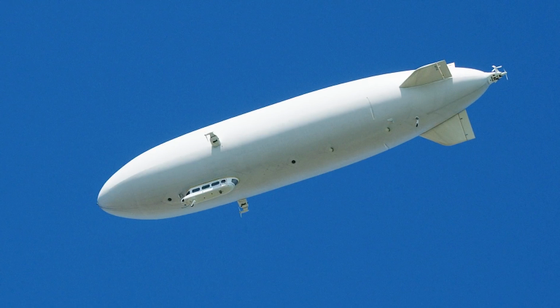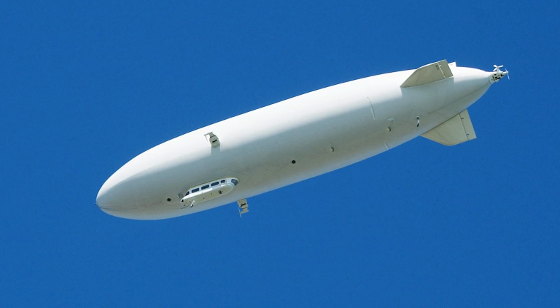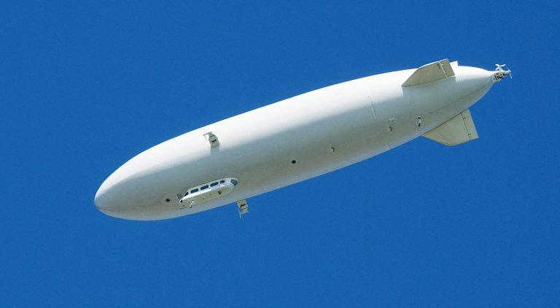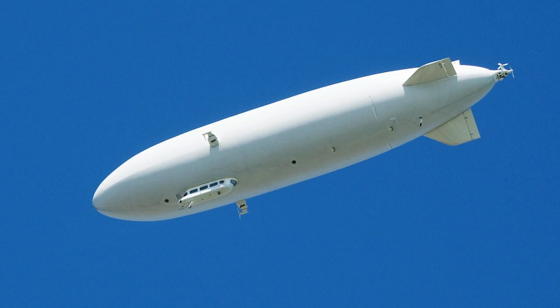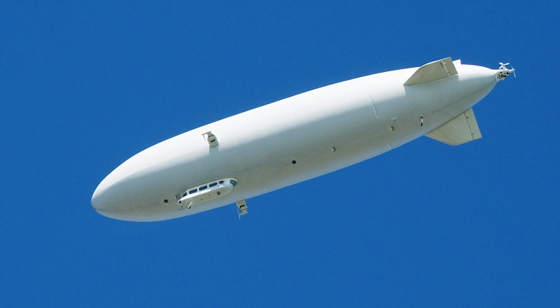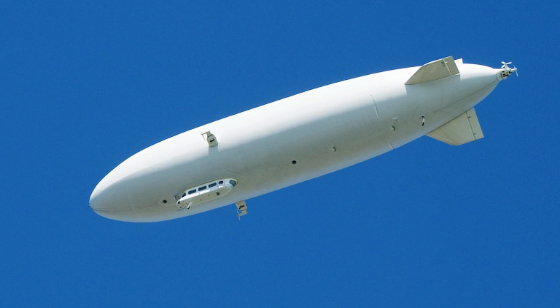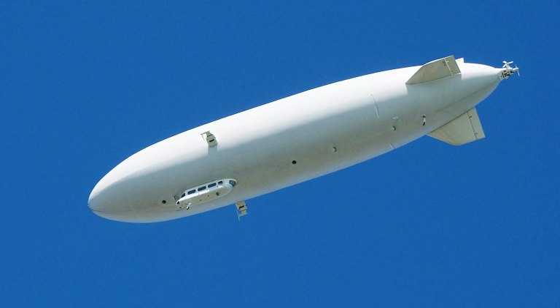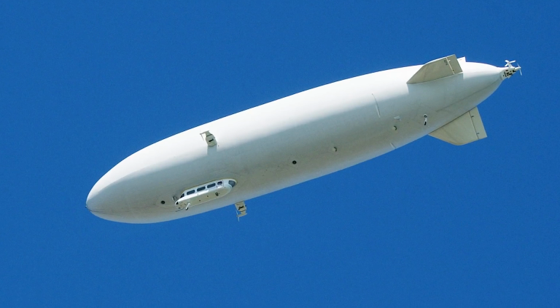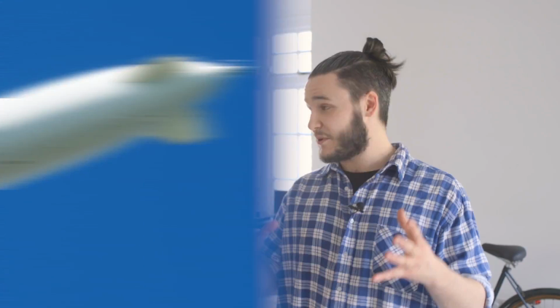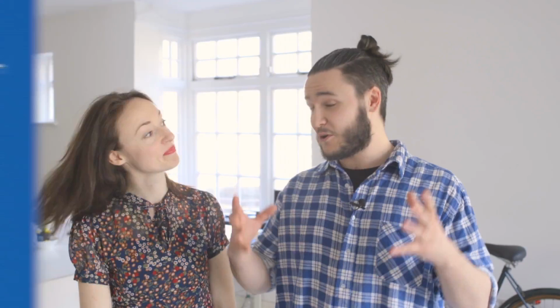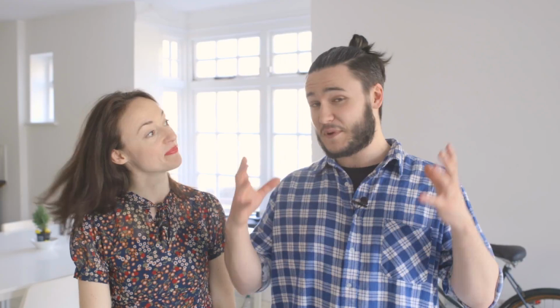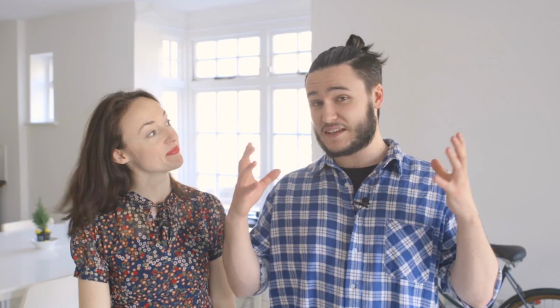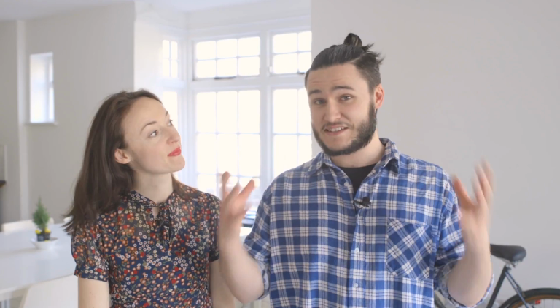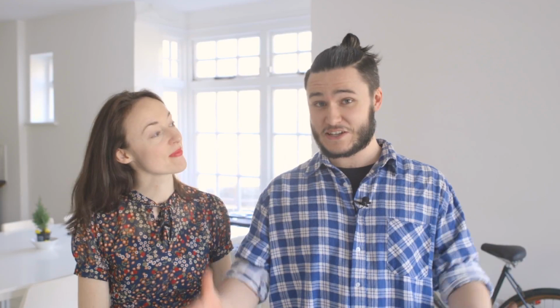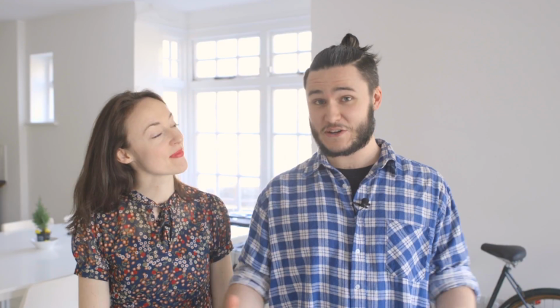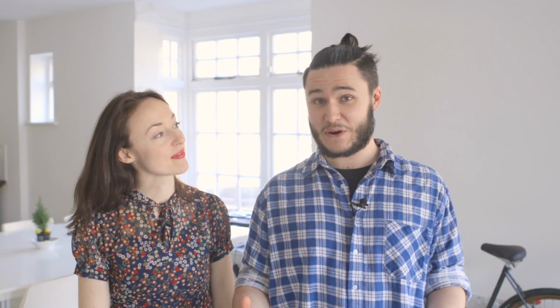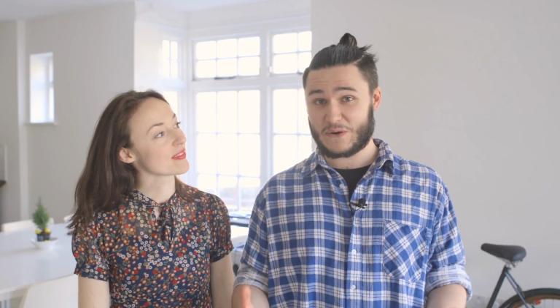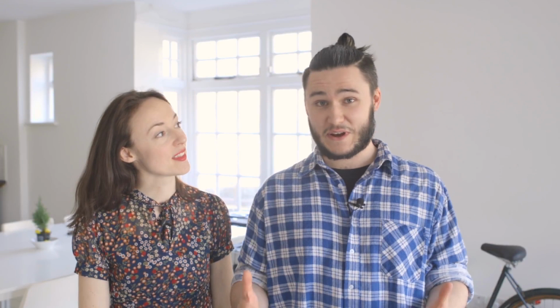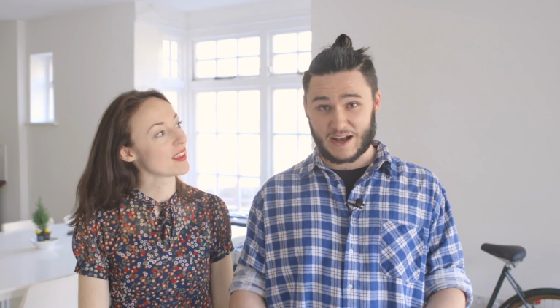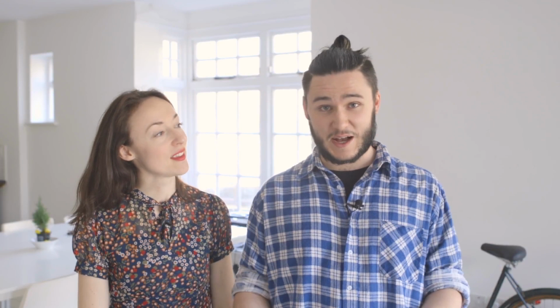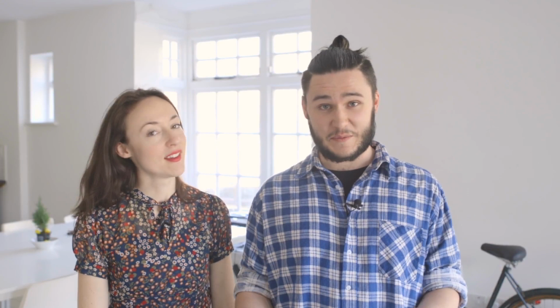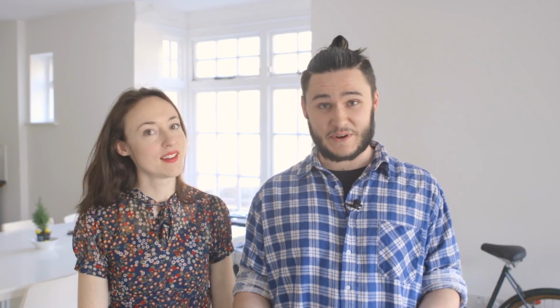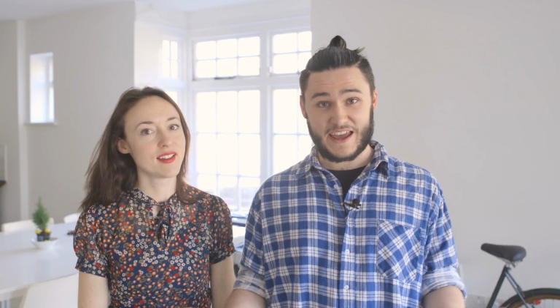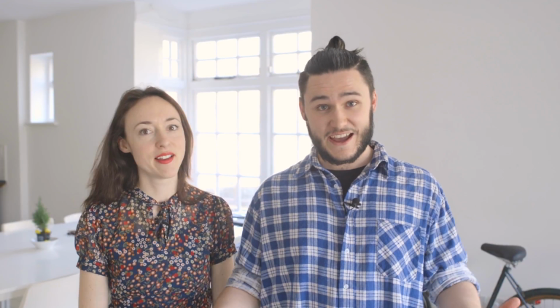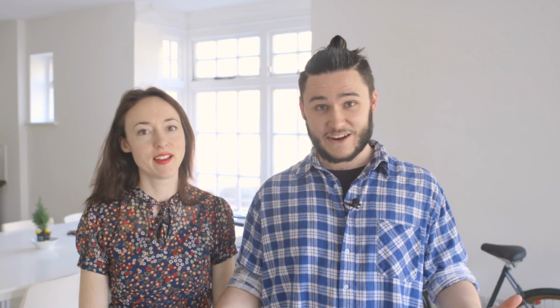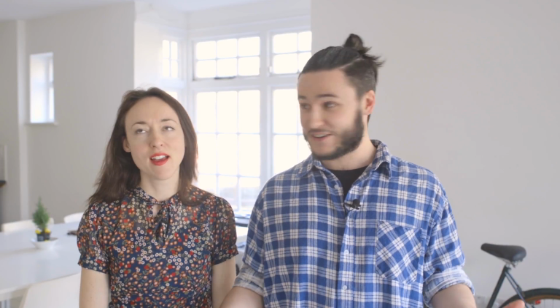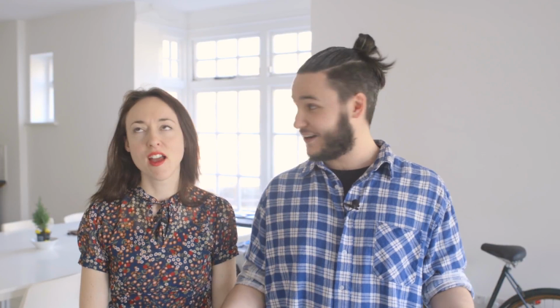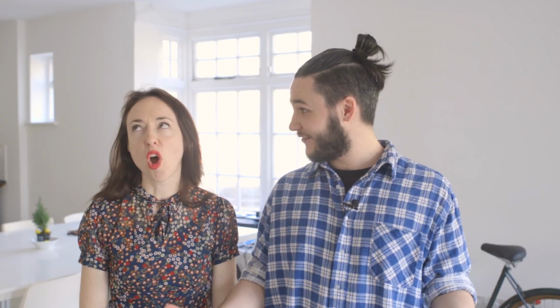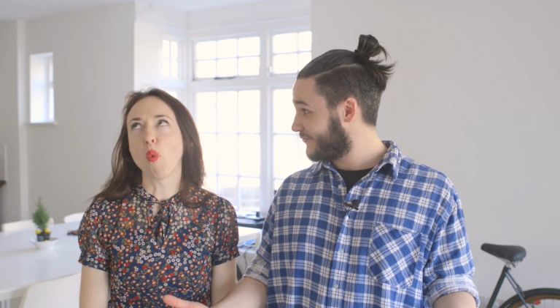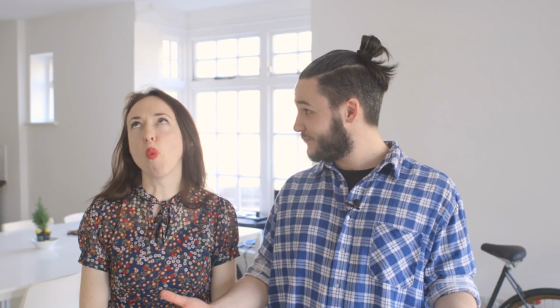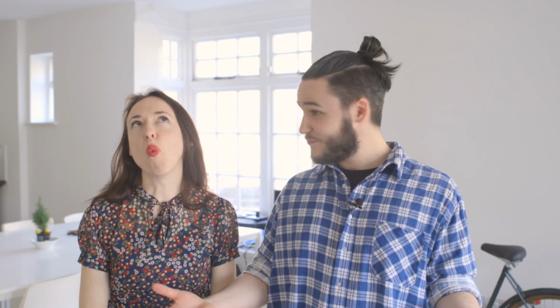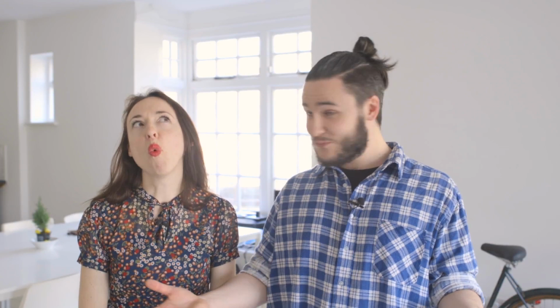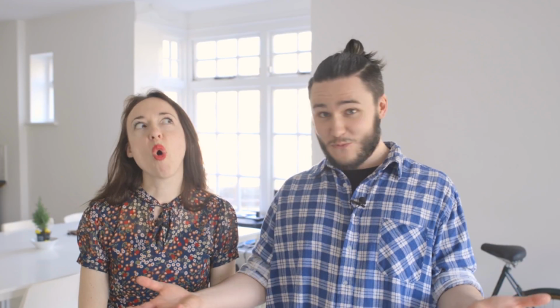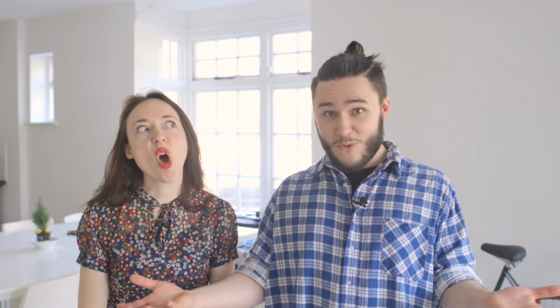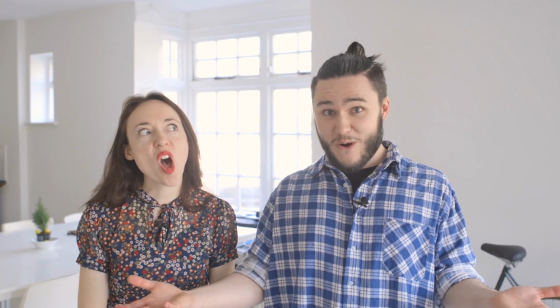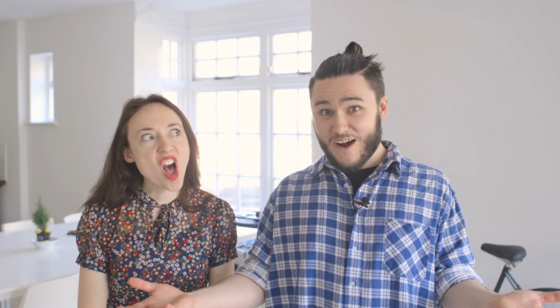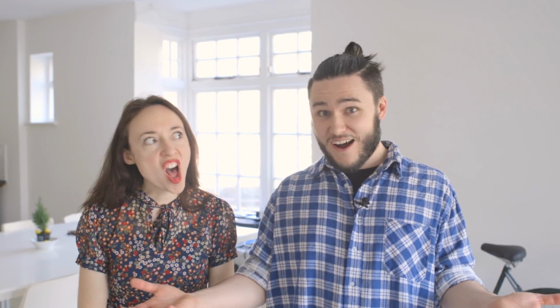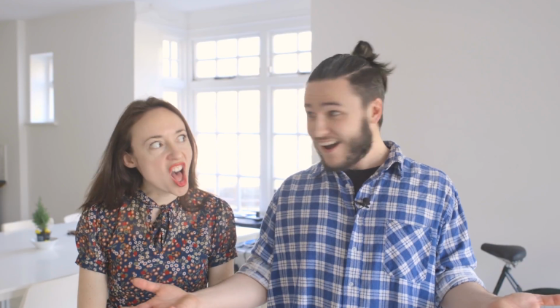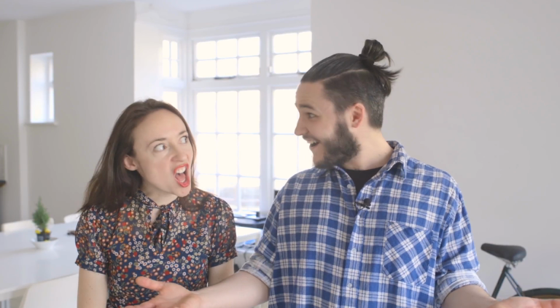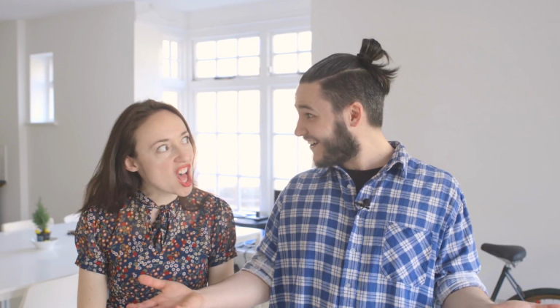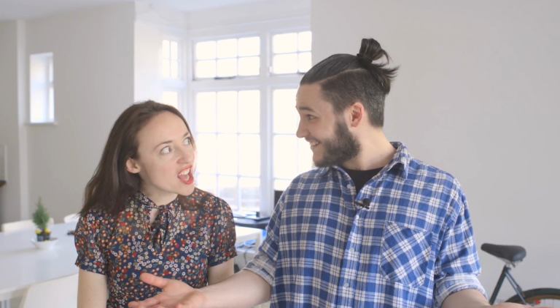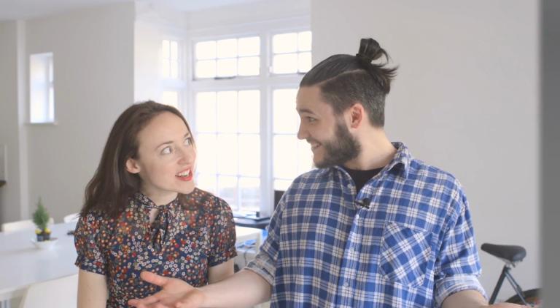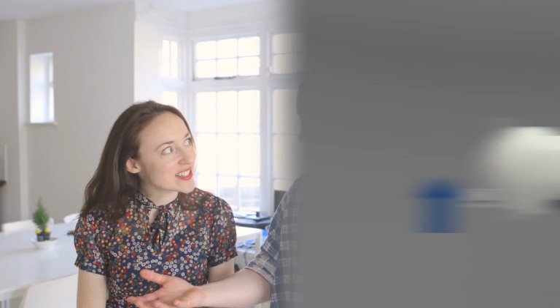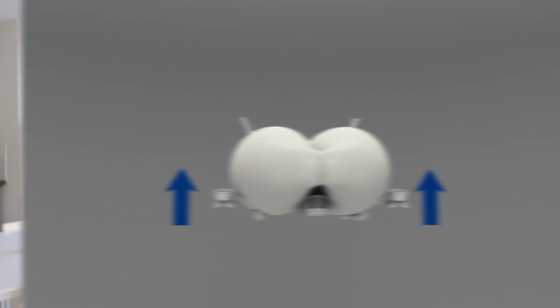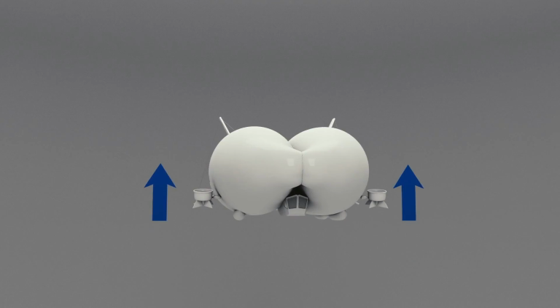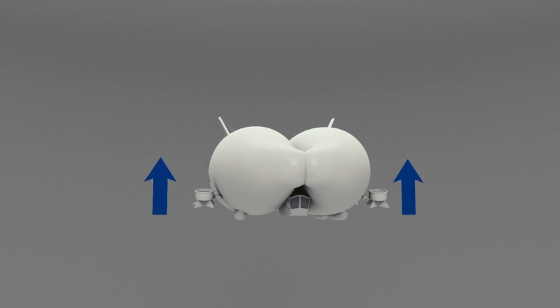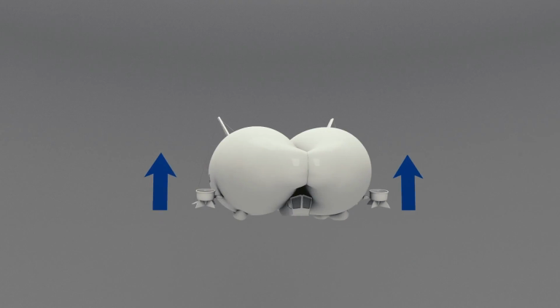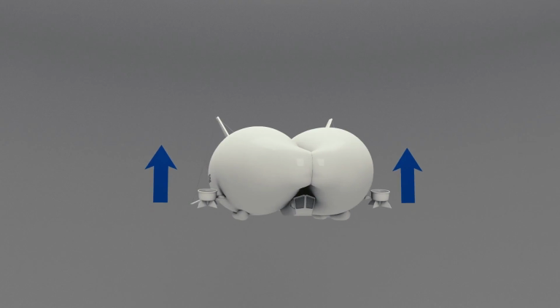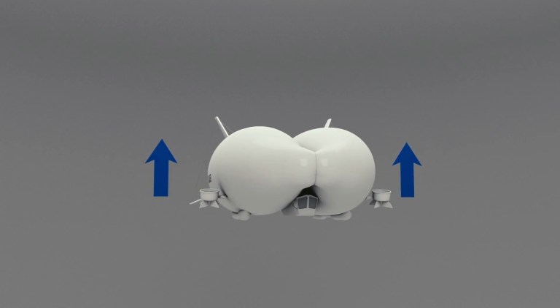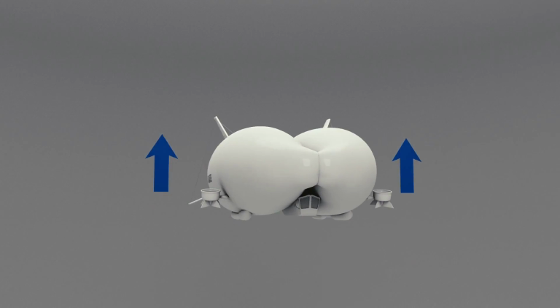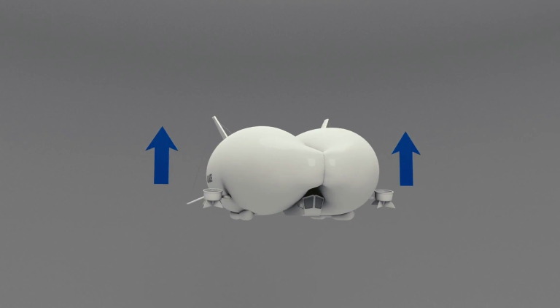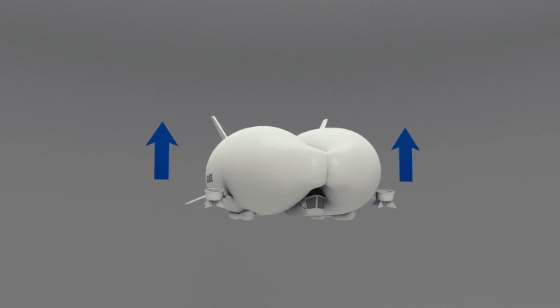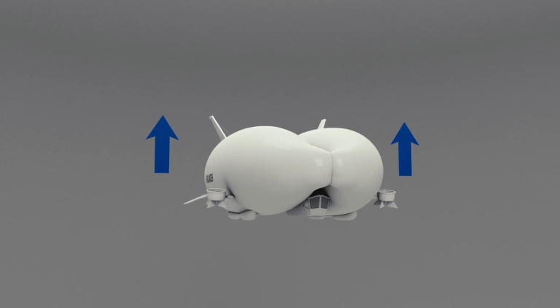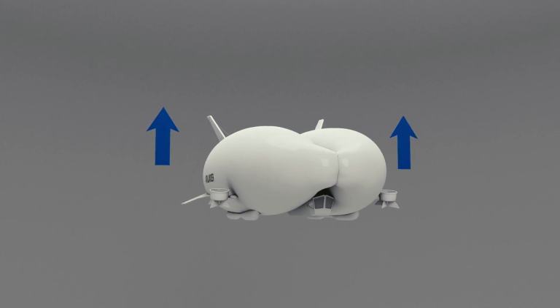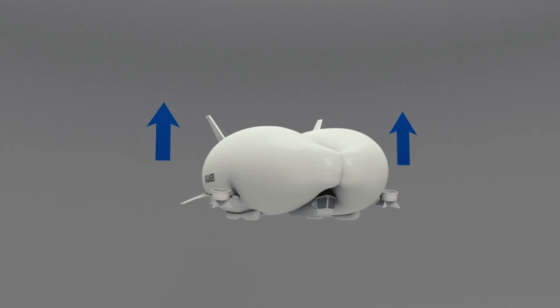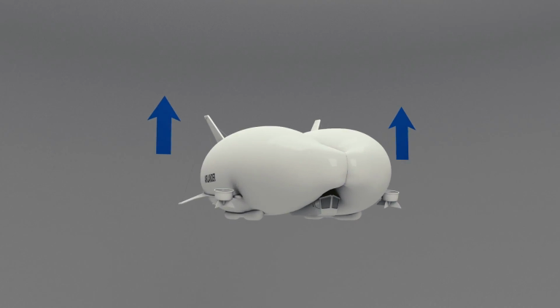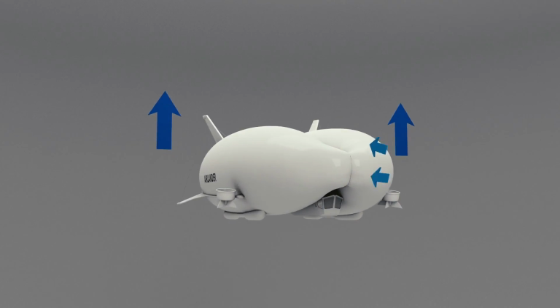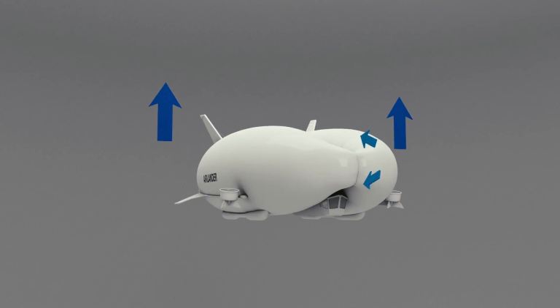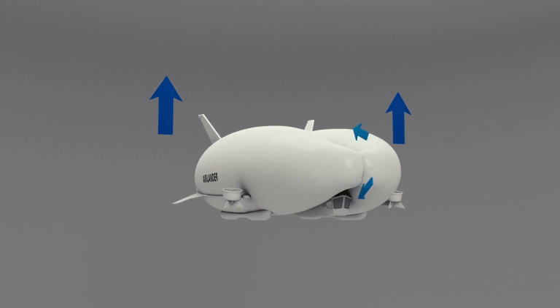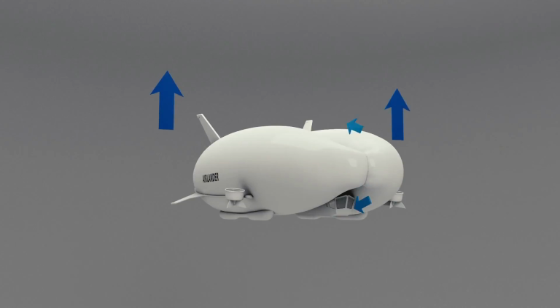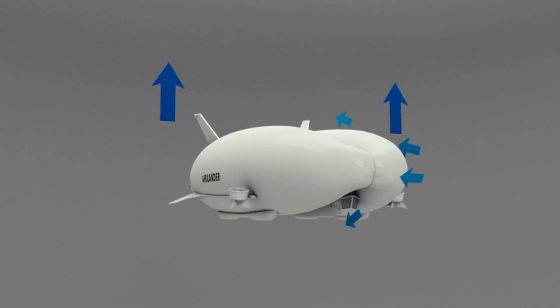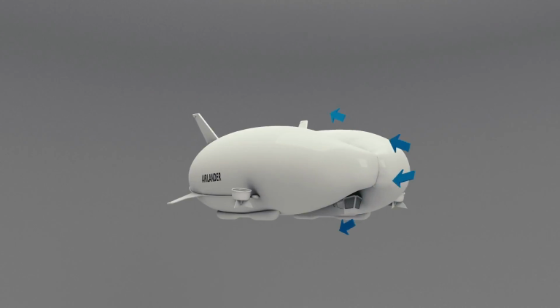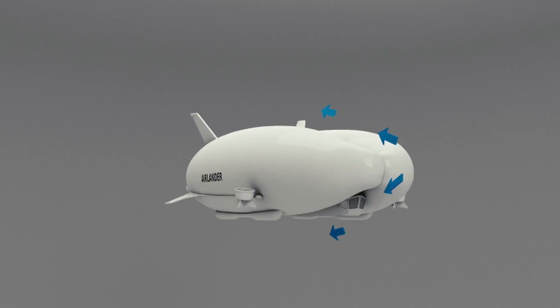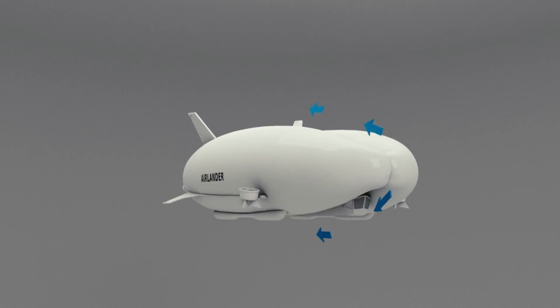And in time it will be a zero carbon aircraft. But Rob, how does it work?